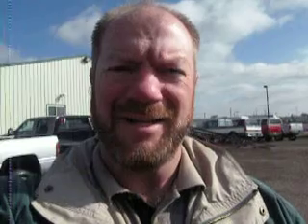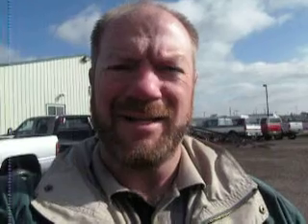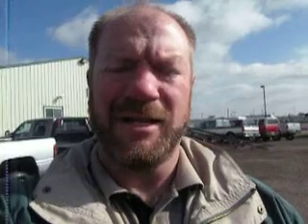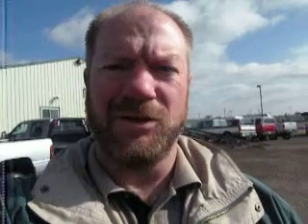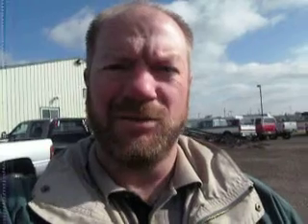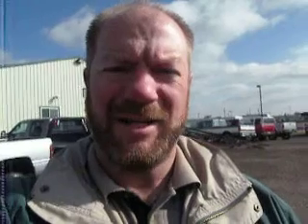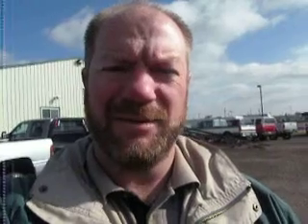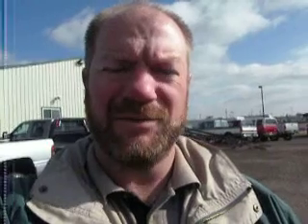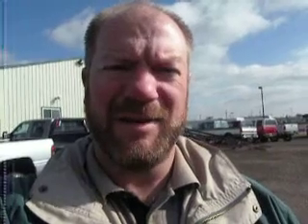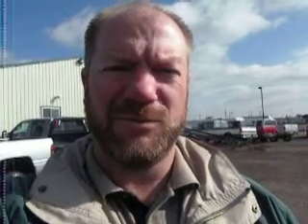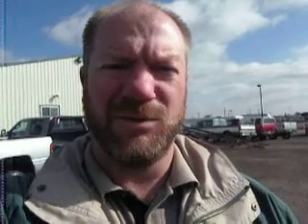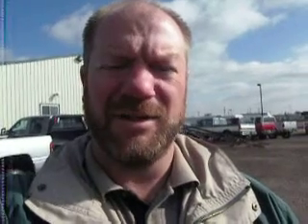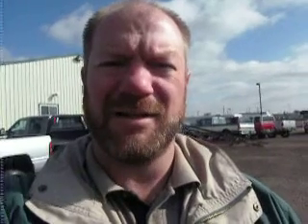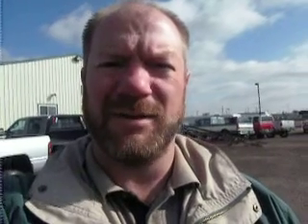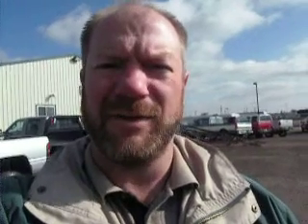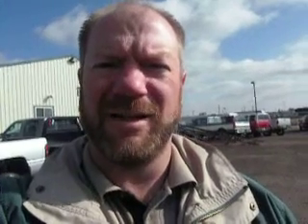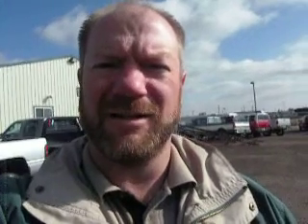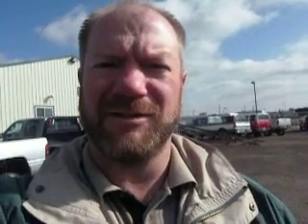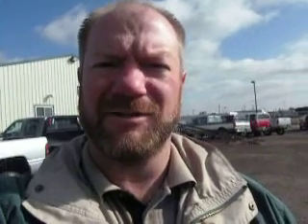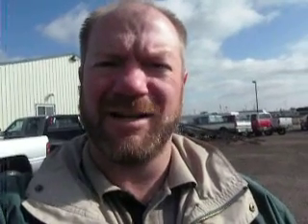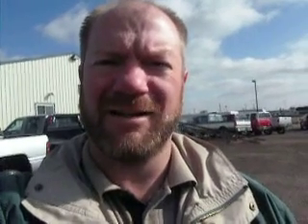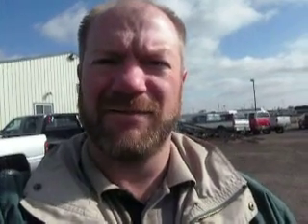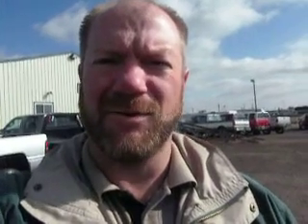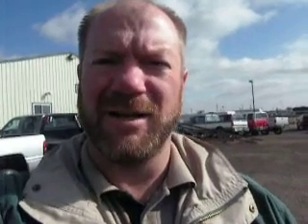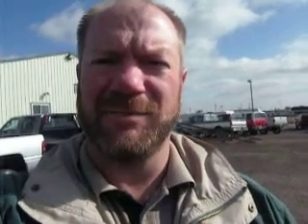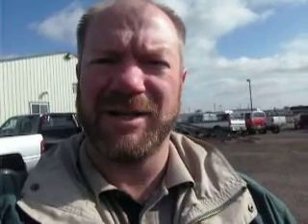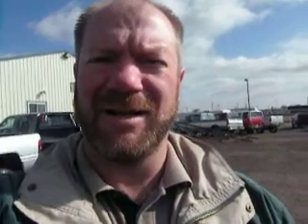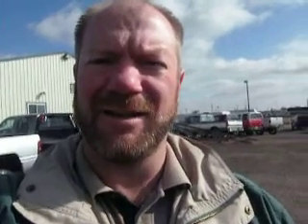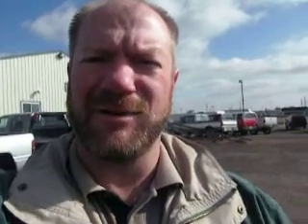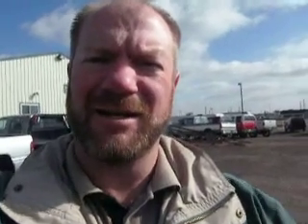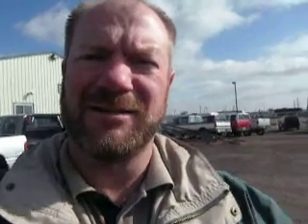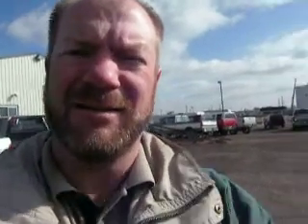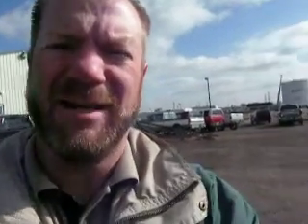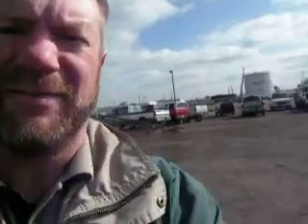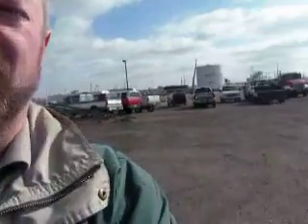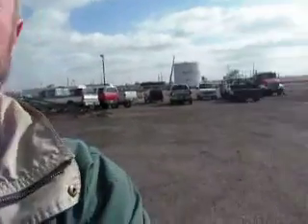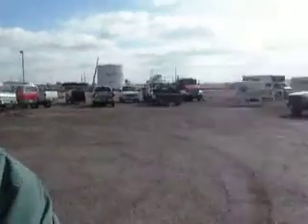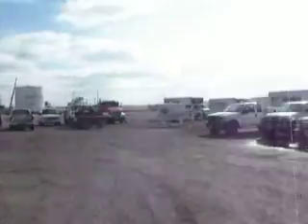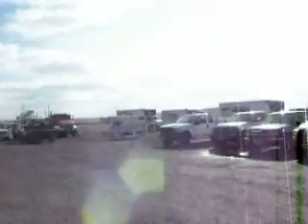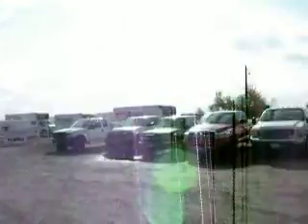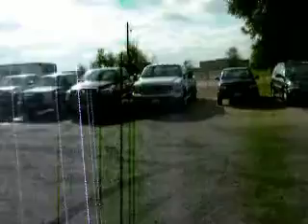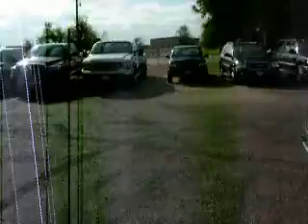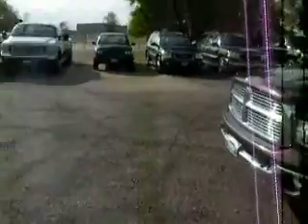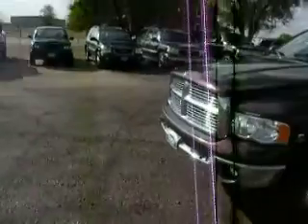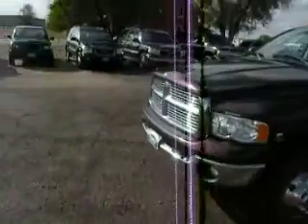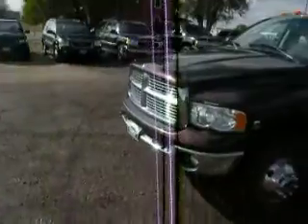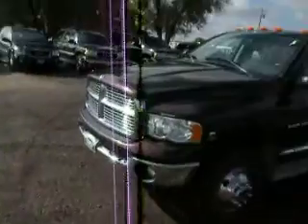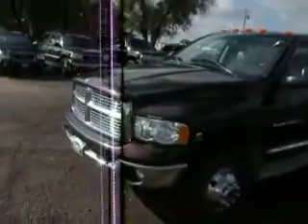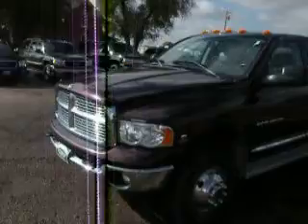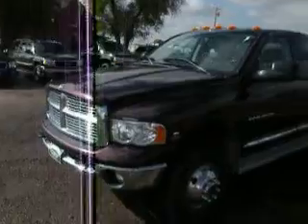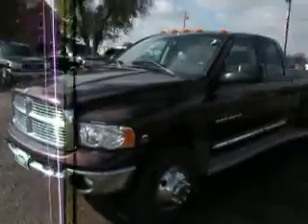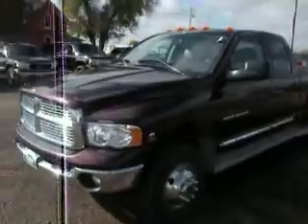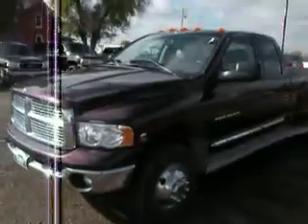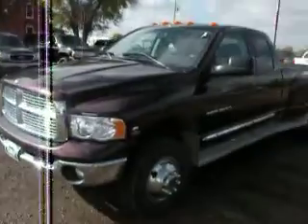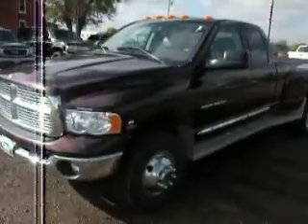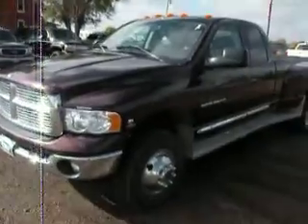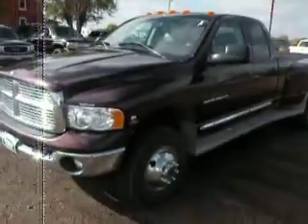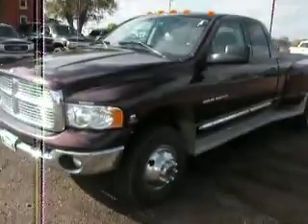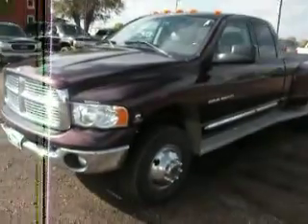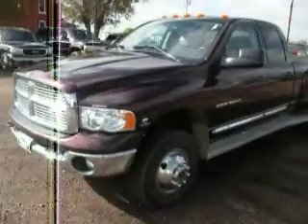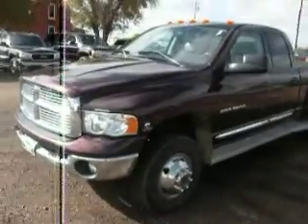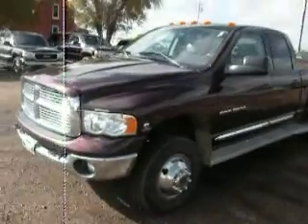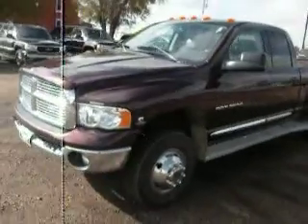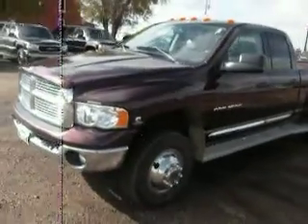Hello, my name is Mike Bullis. I'm with Country Truck in Fort Lofton, Colorado. I've got a real nice '04 Dodge Dually. So take a look at this.